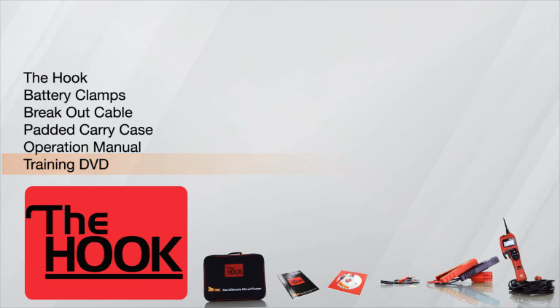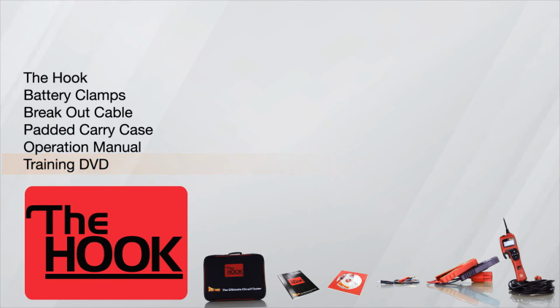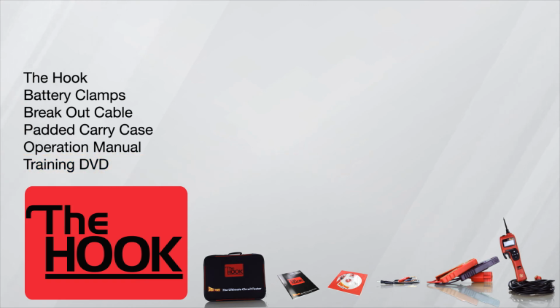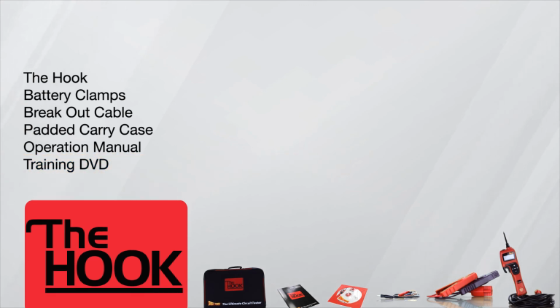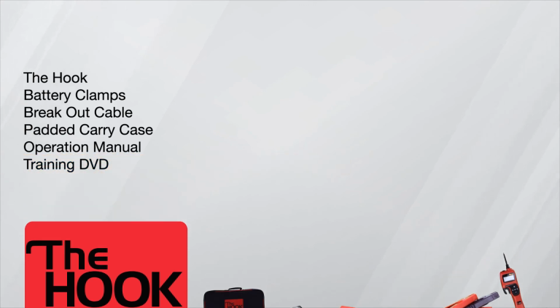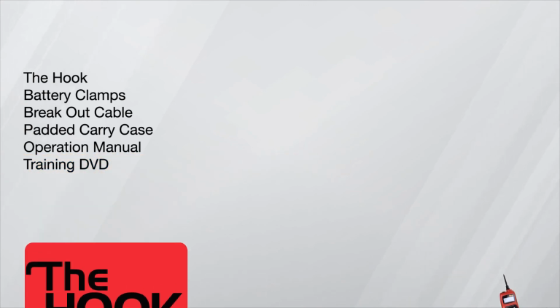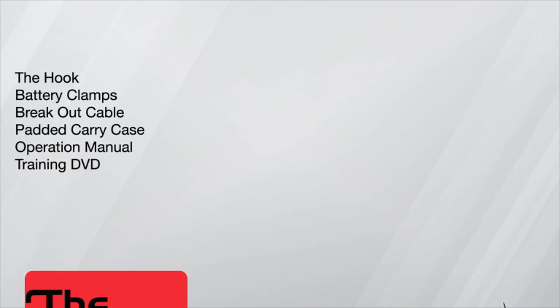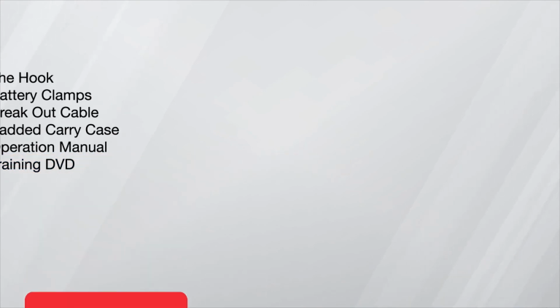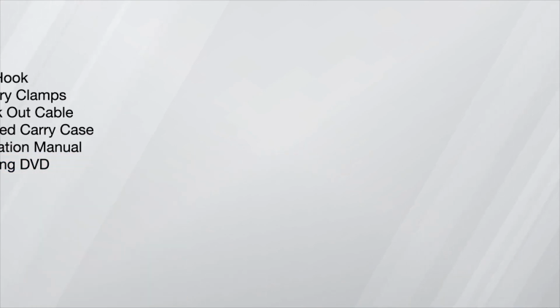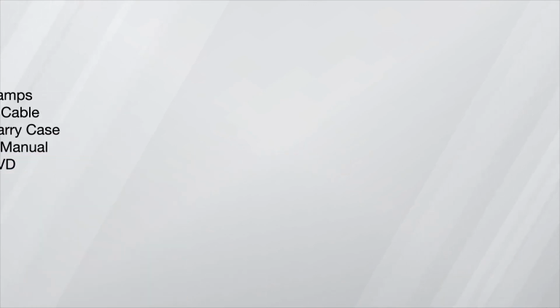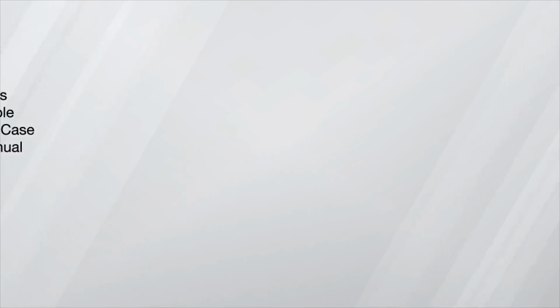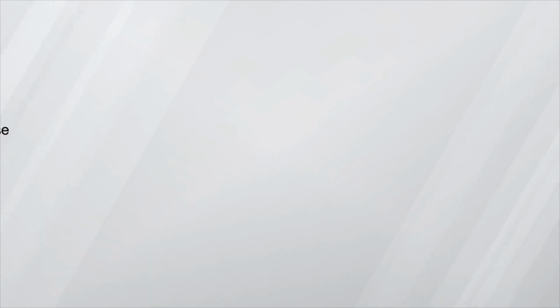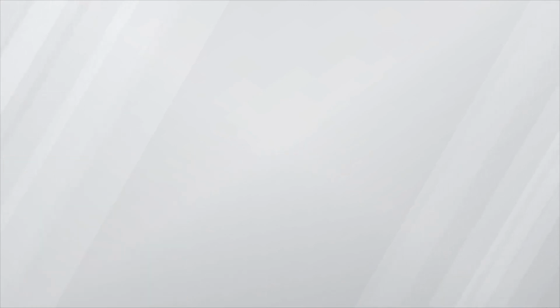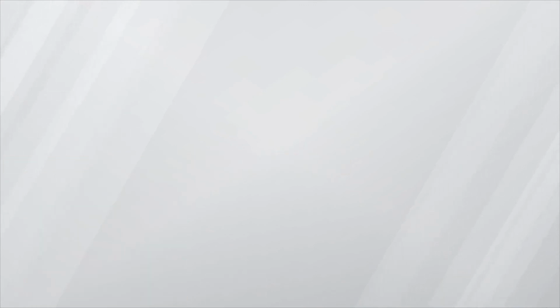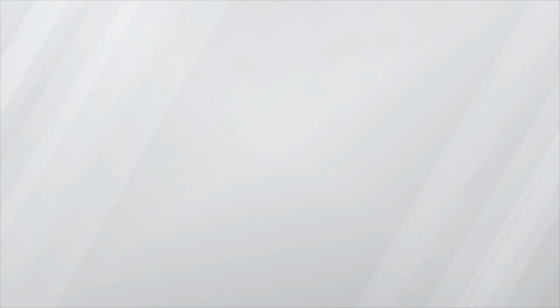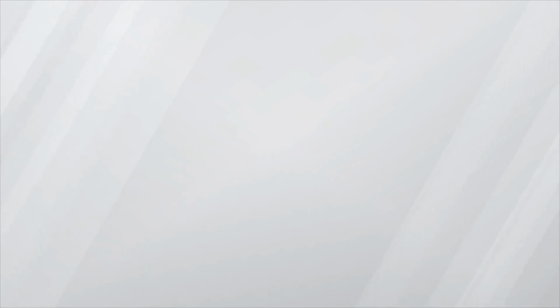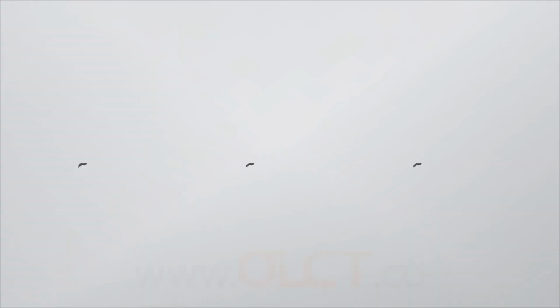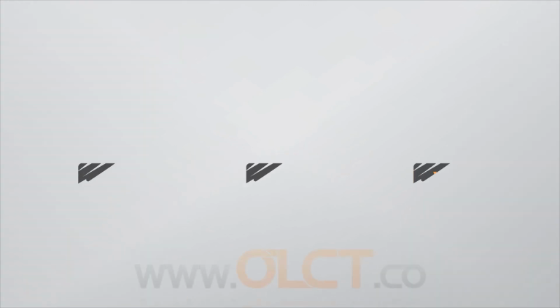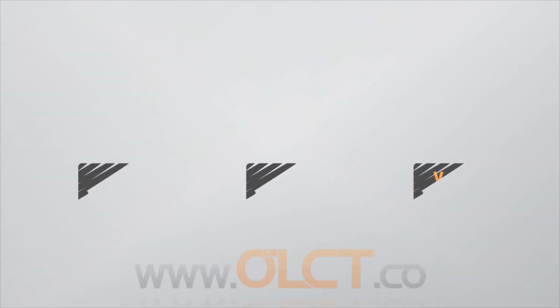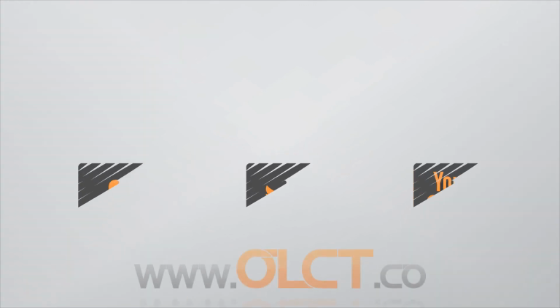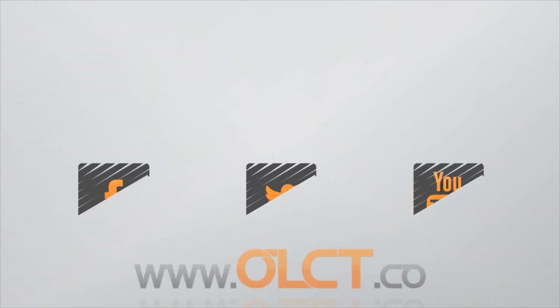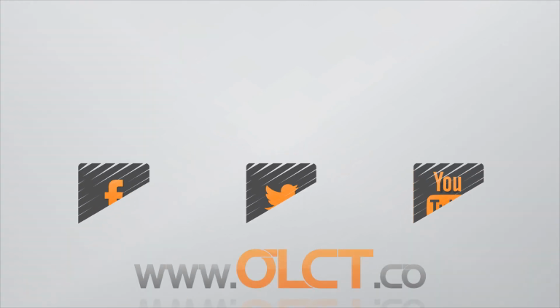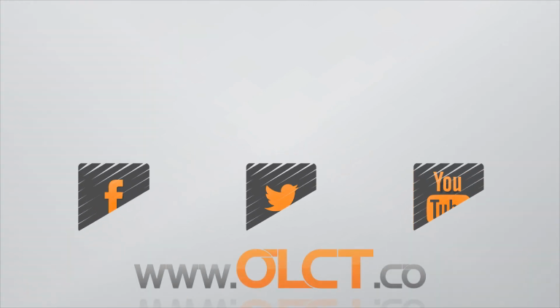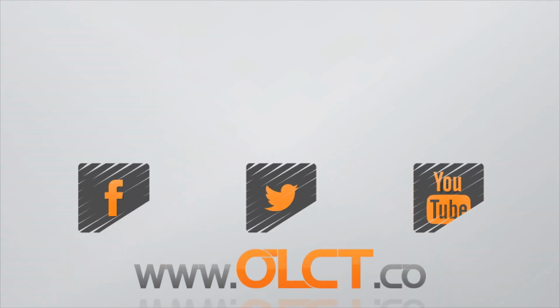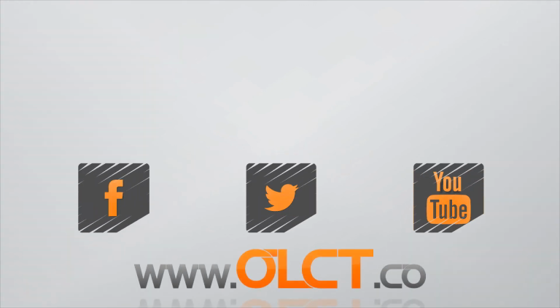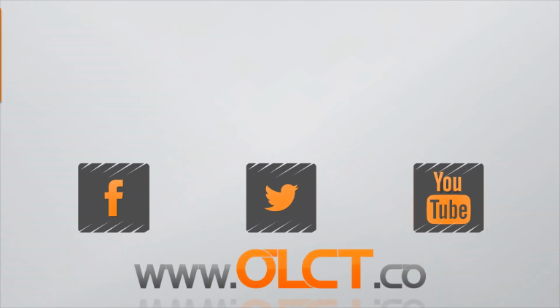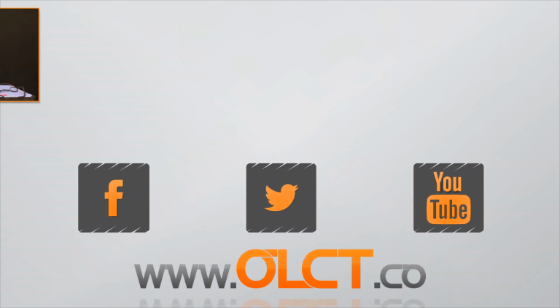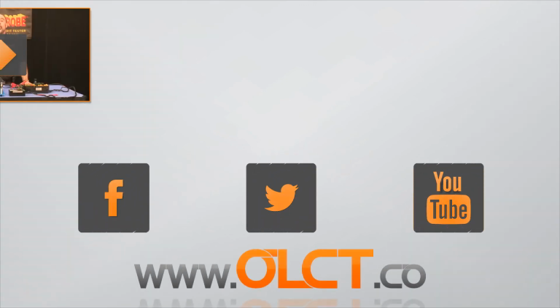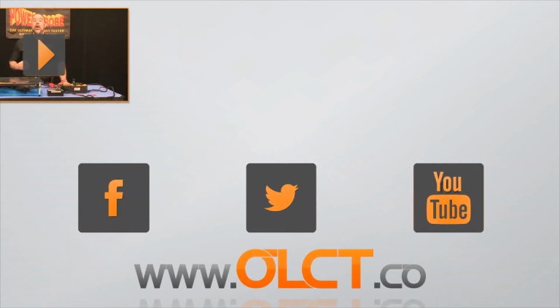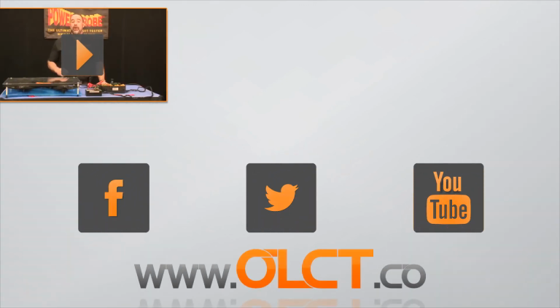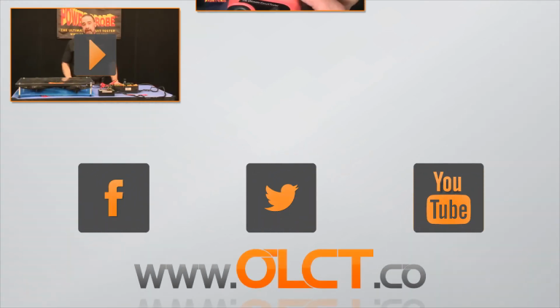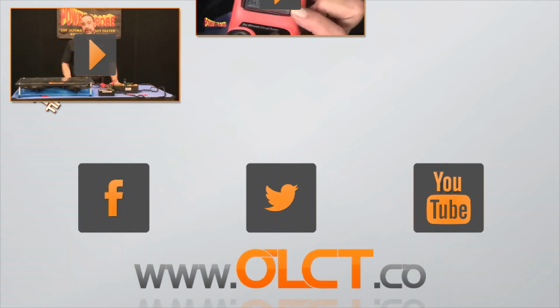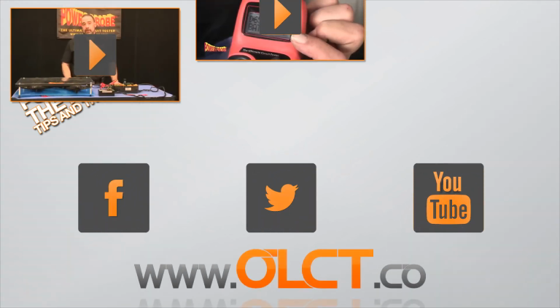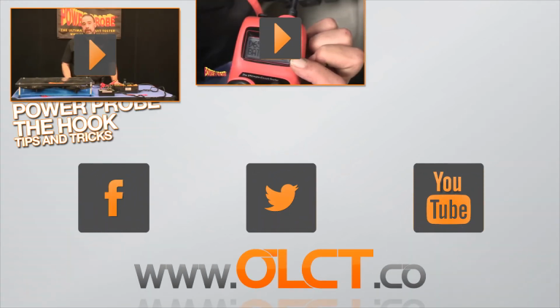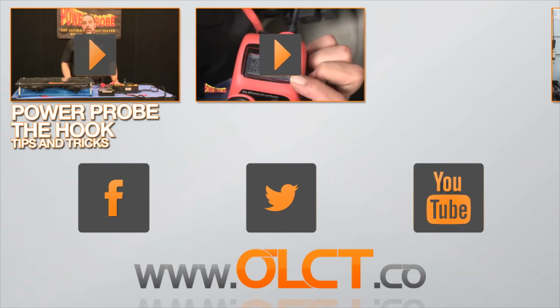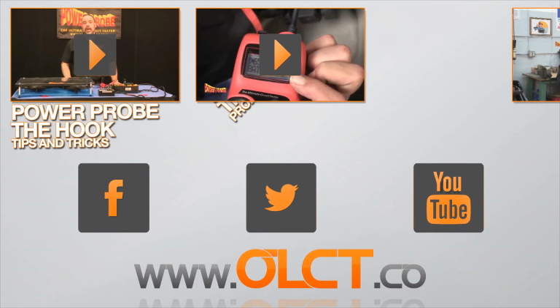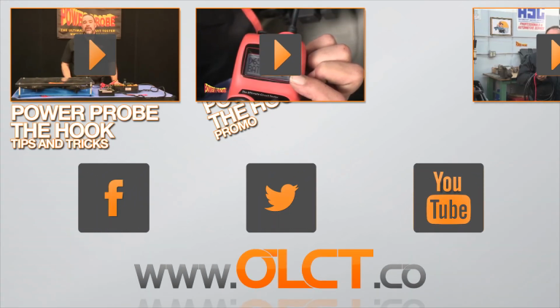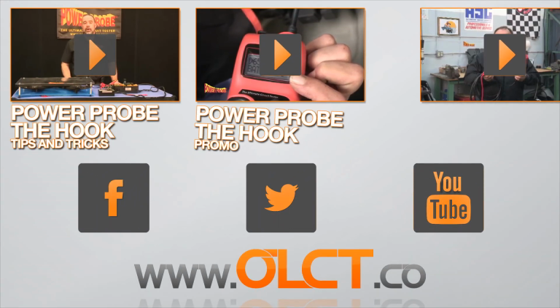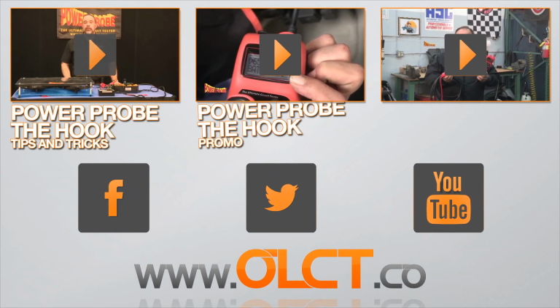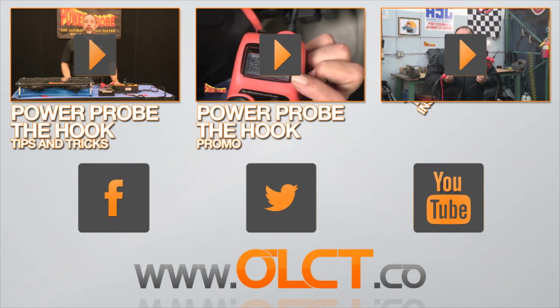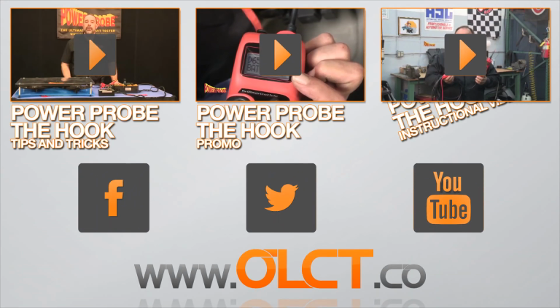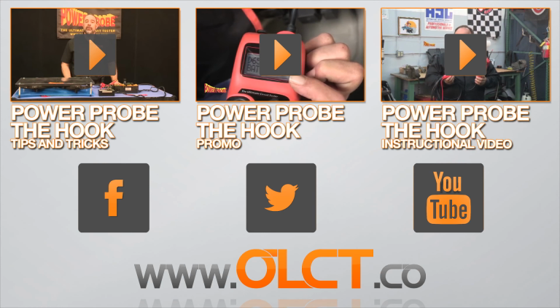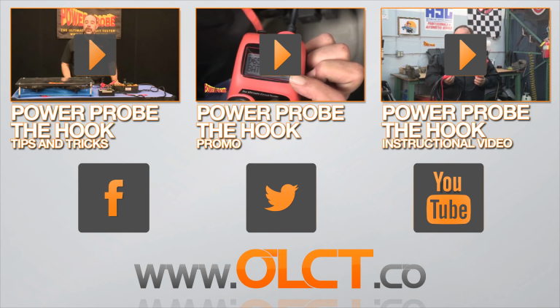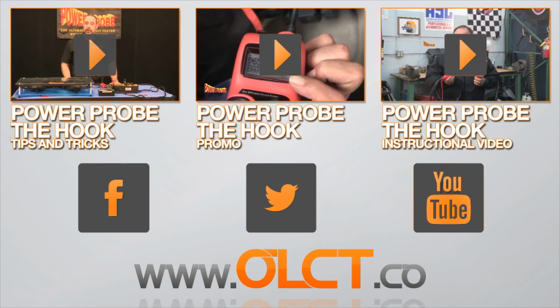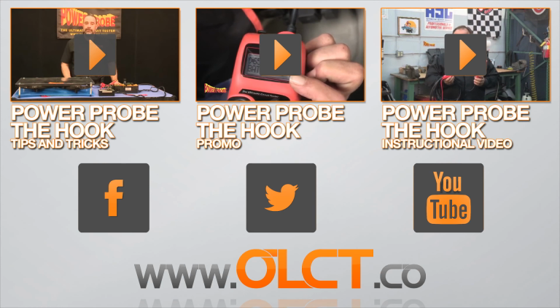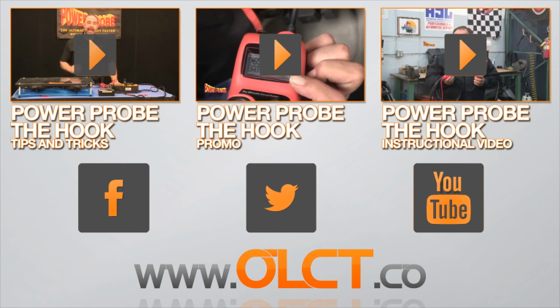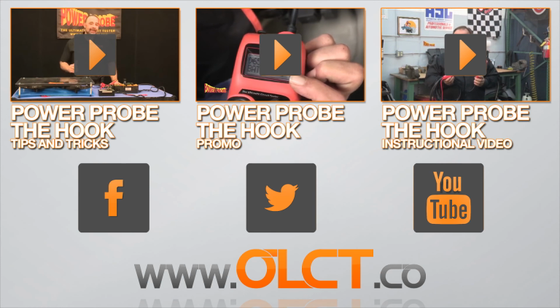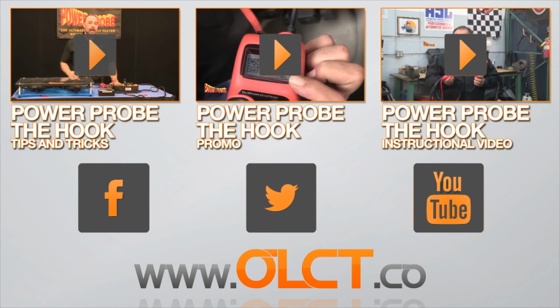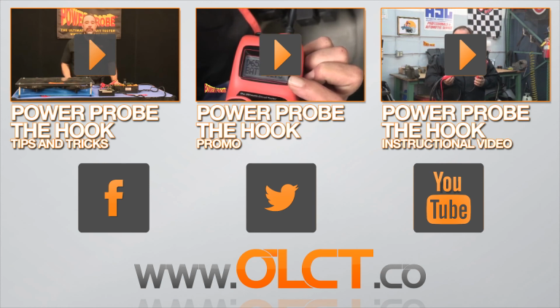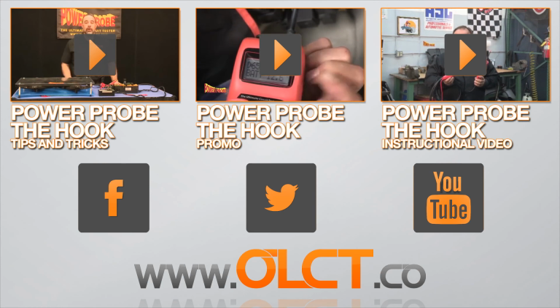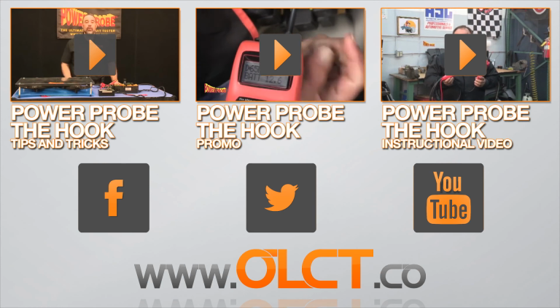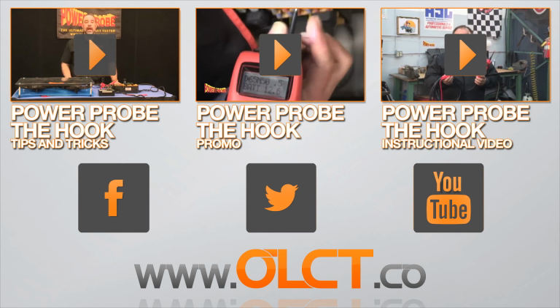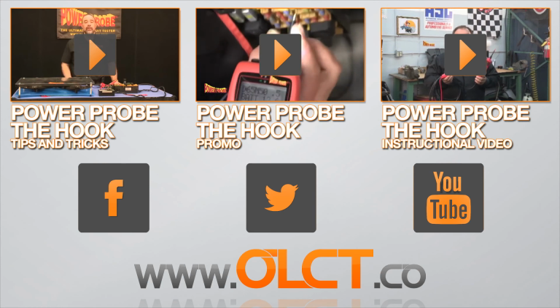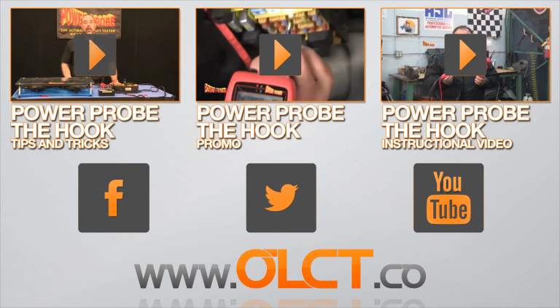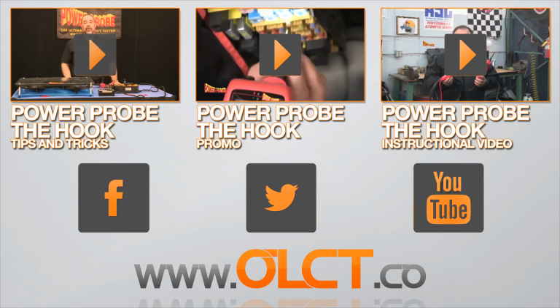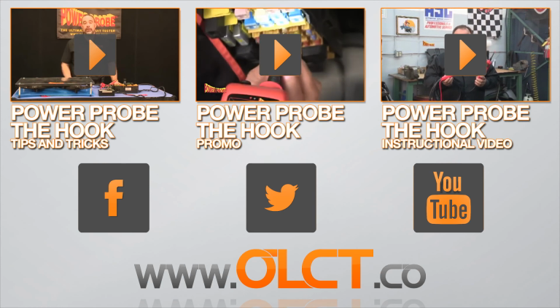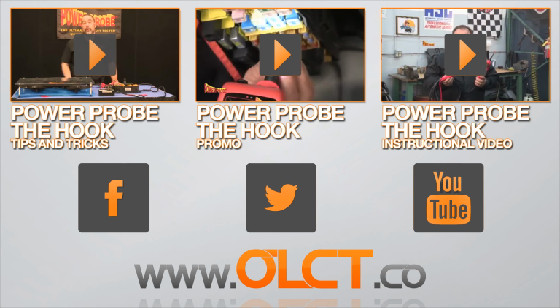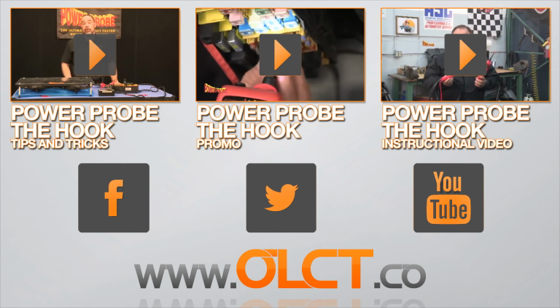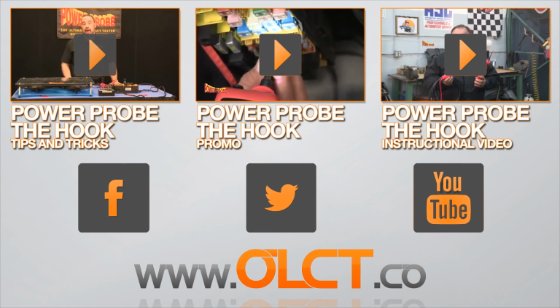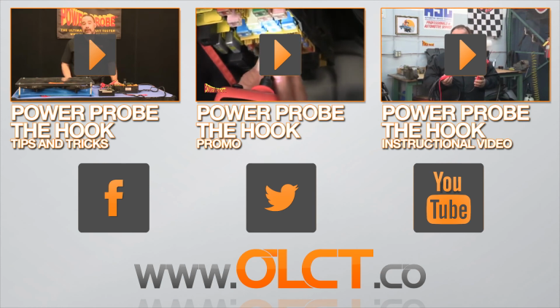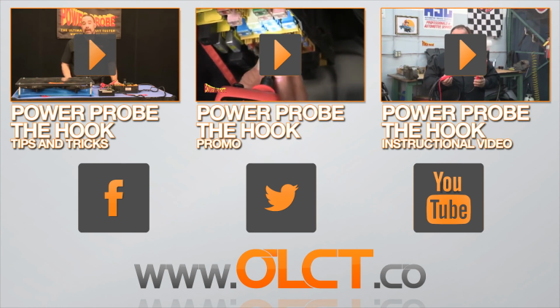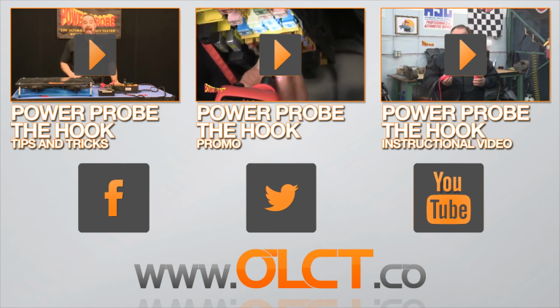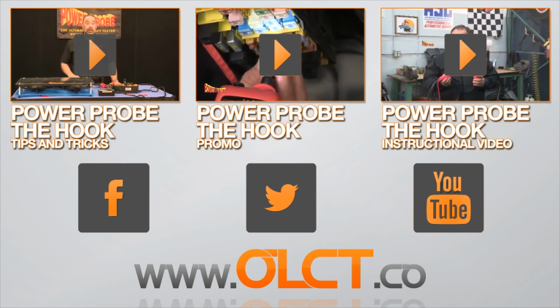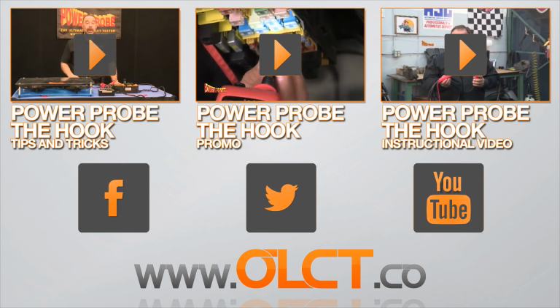More information about this product can be found on our website at www.olct.co.